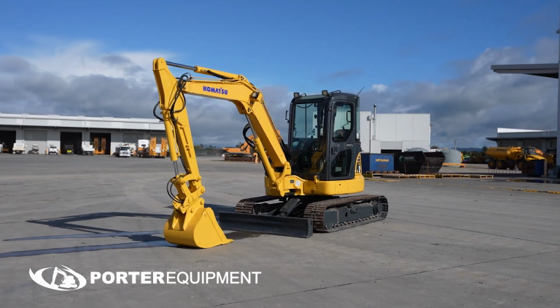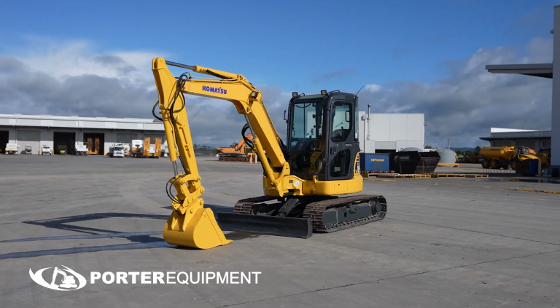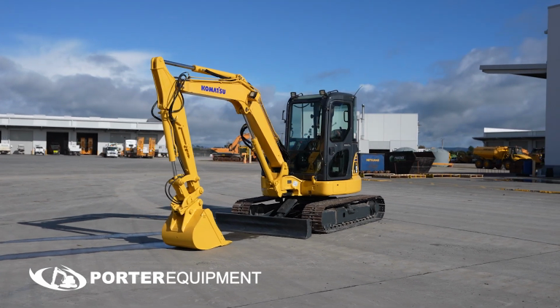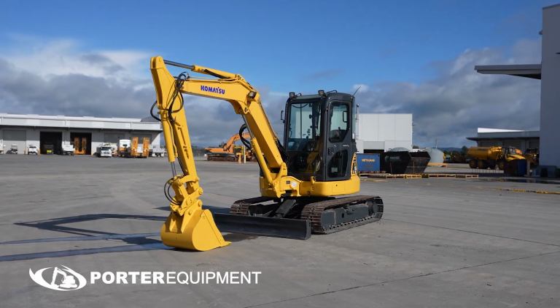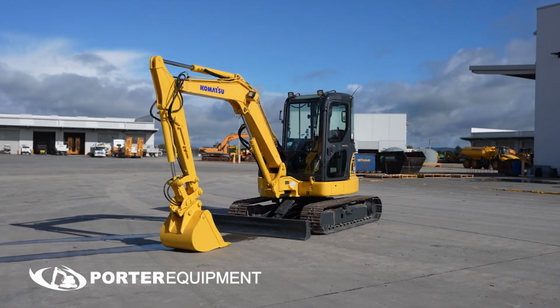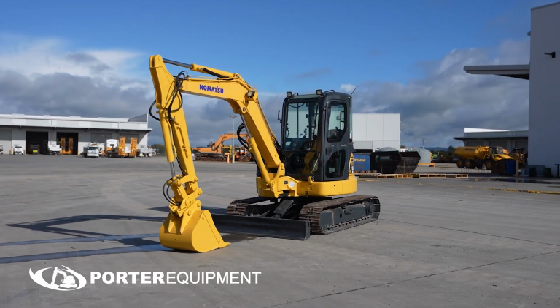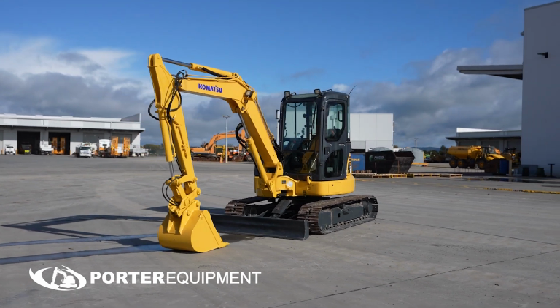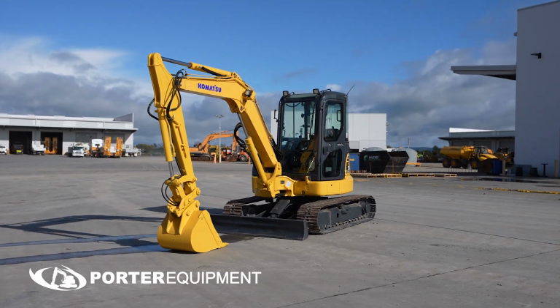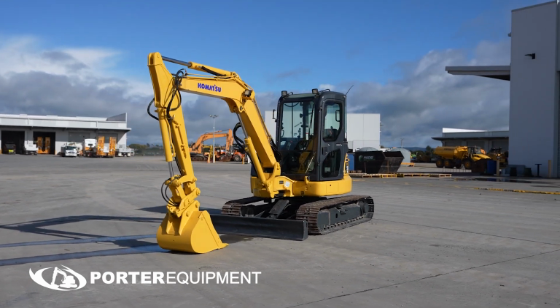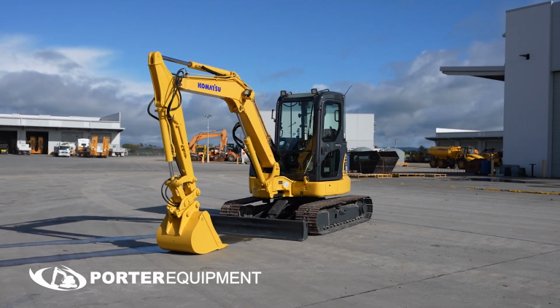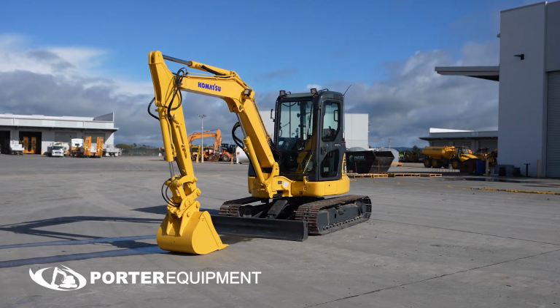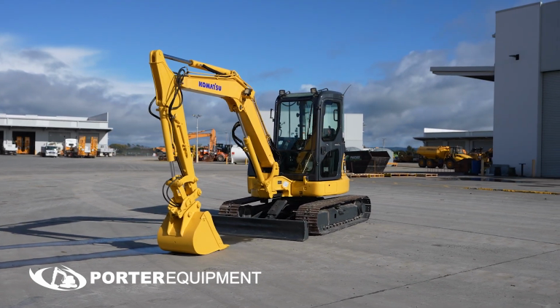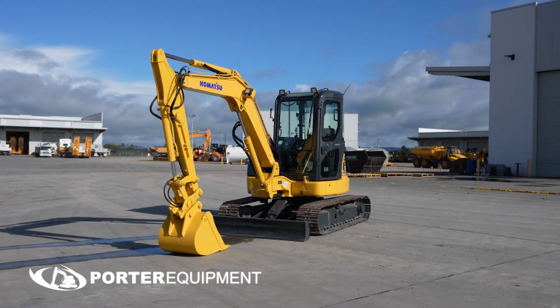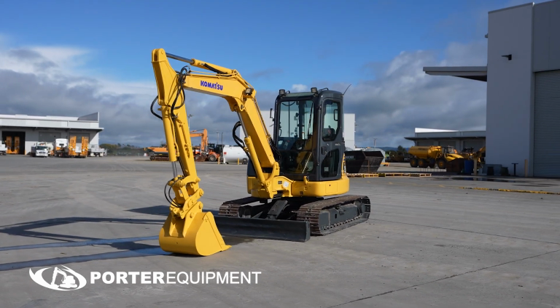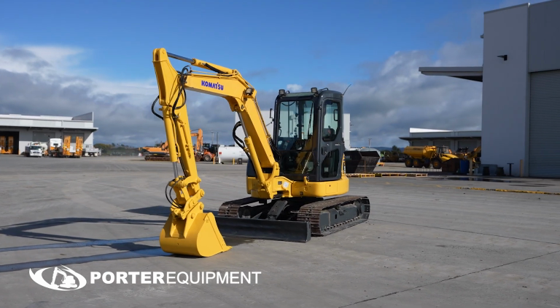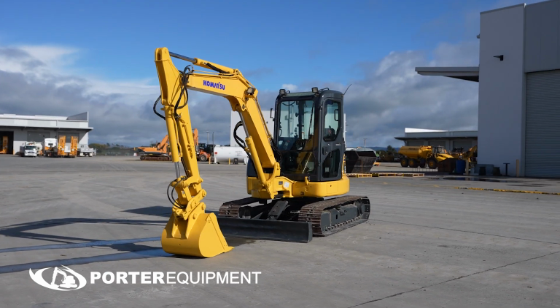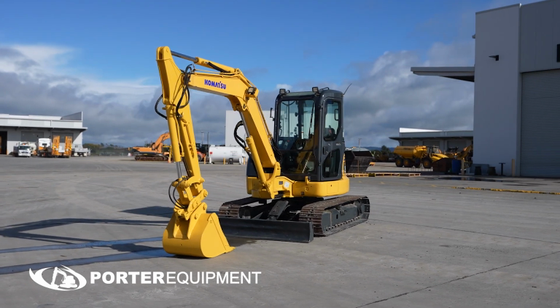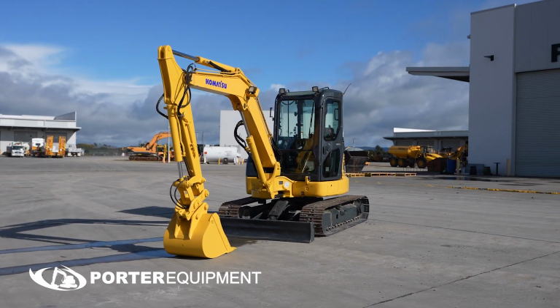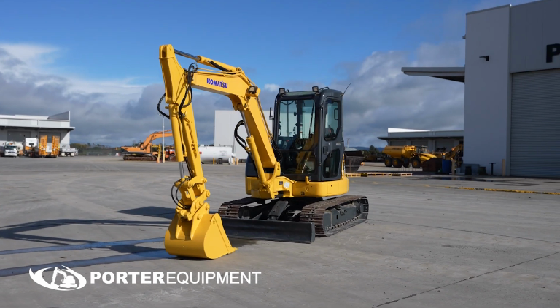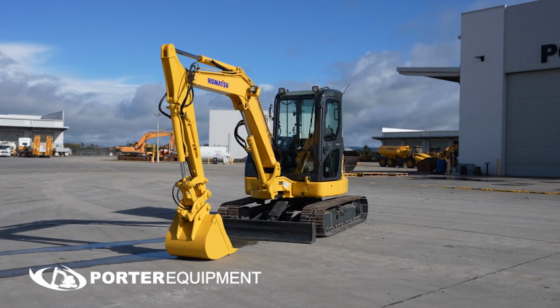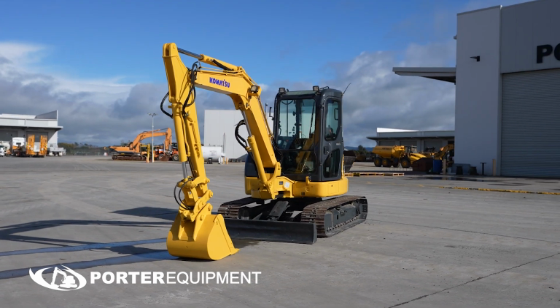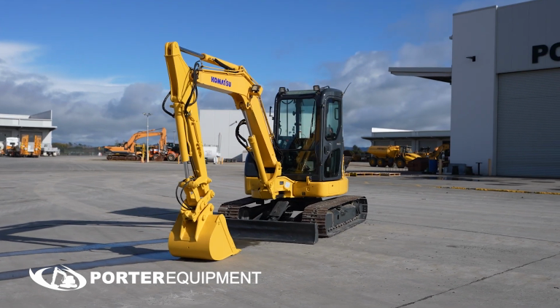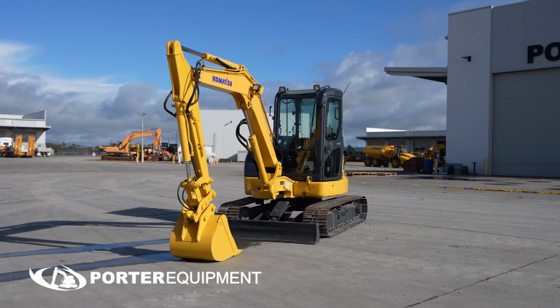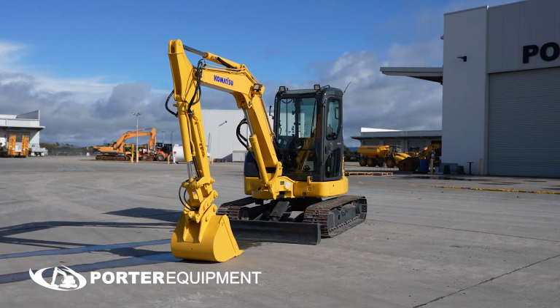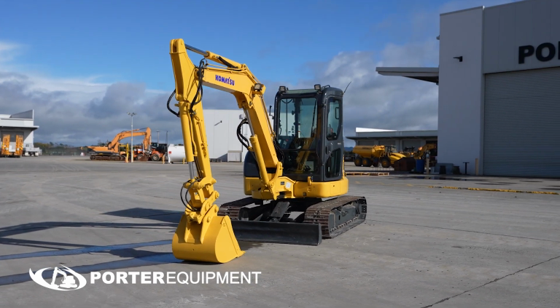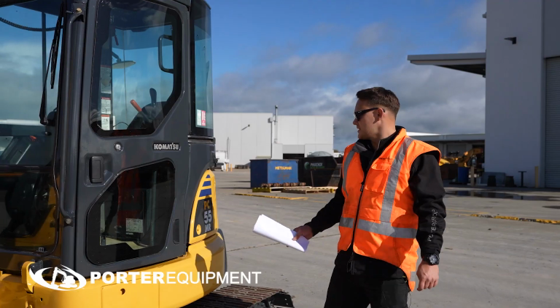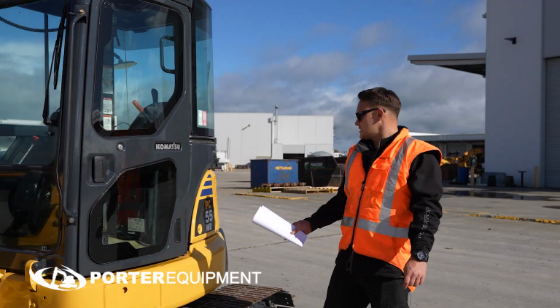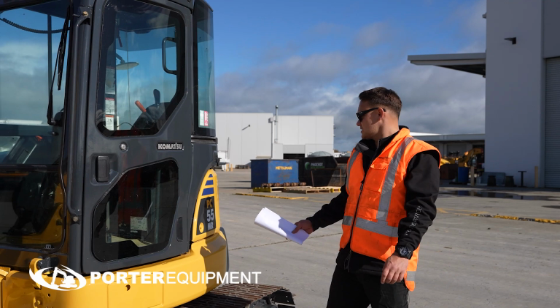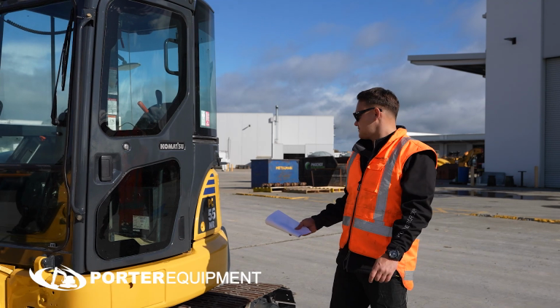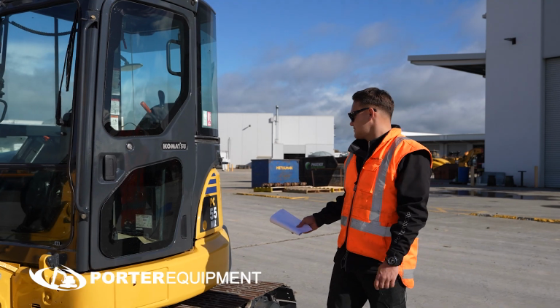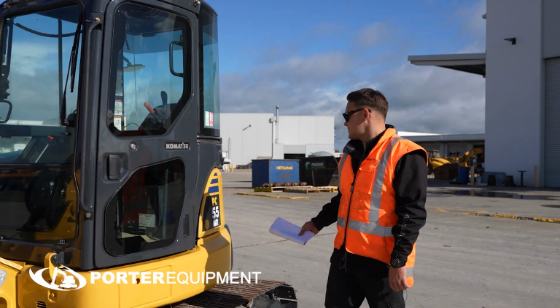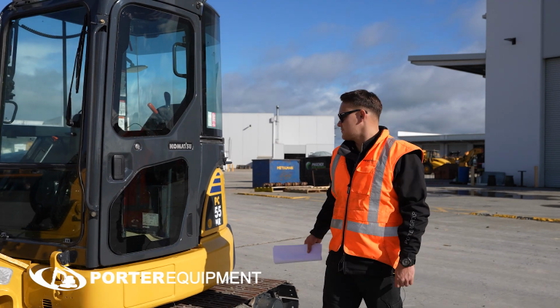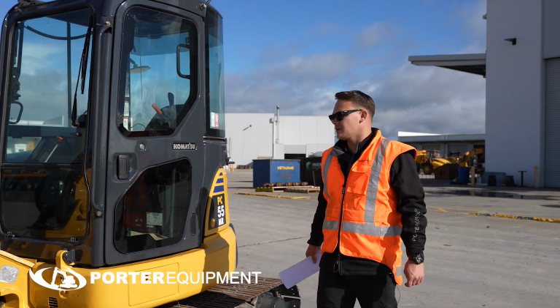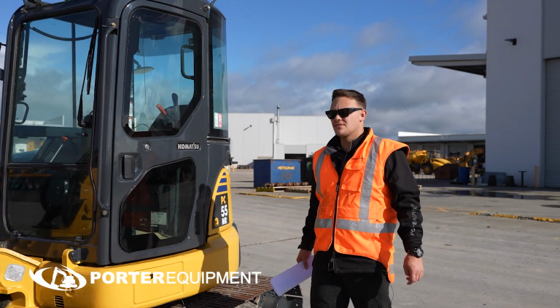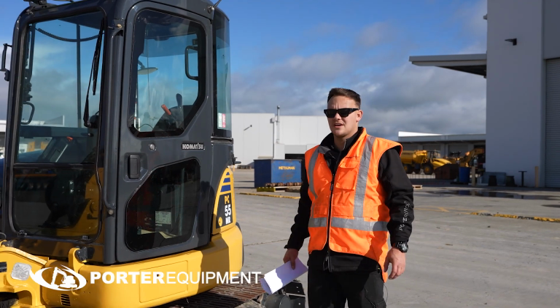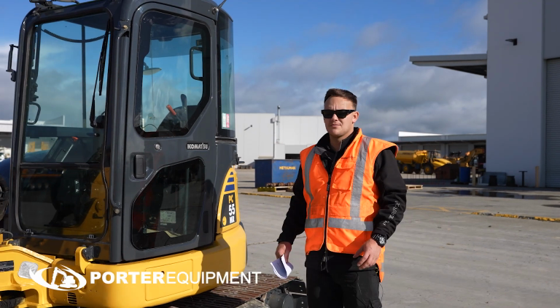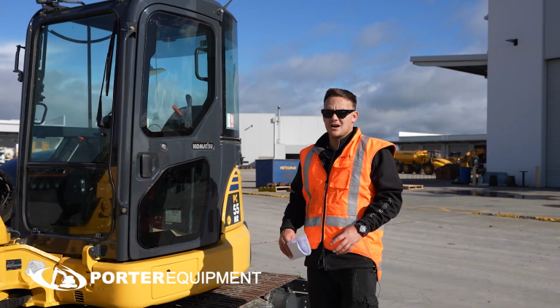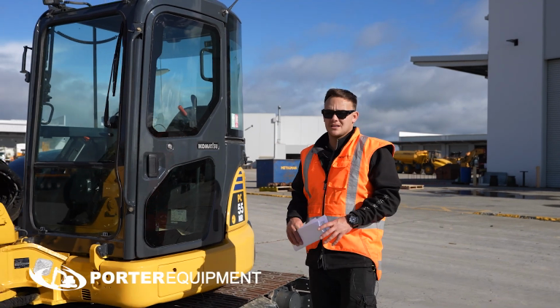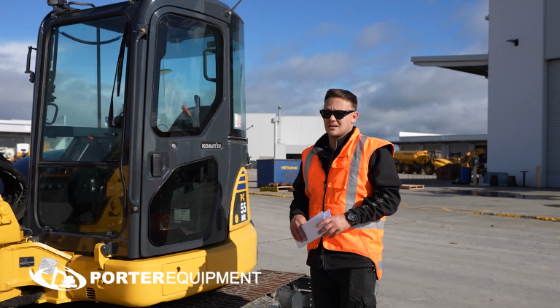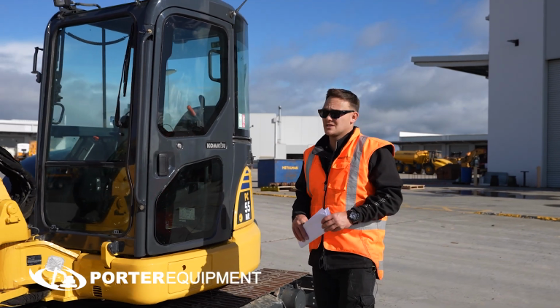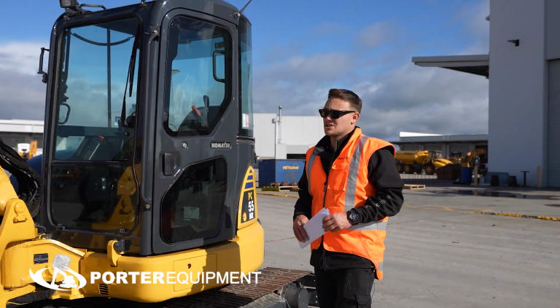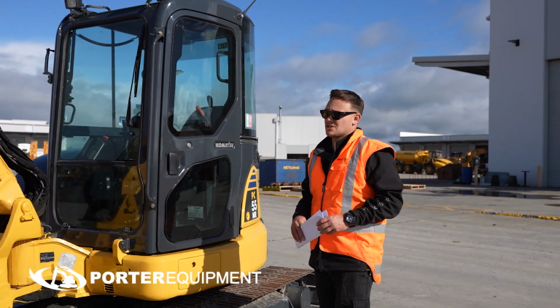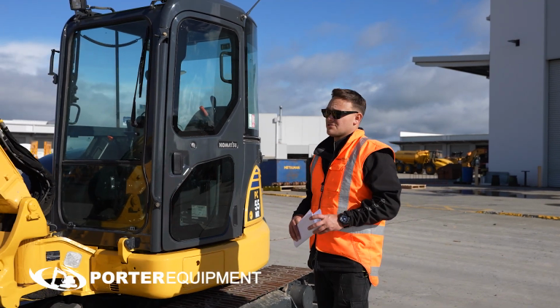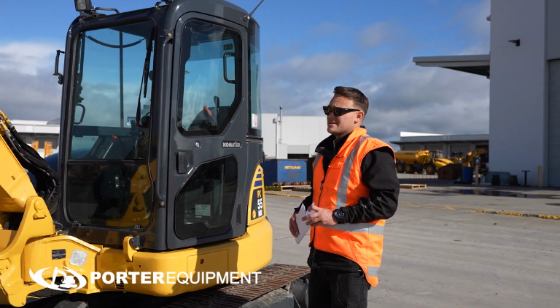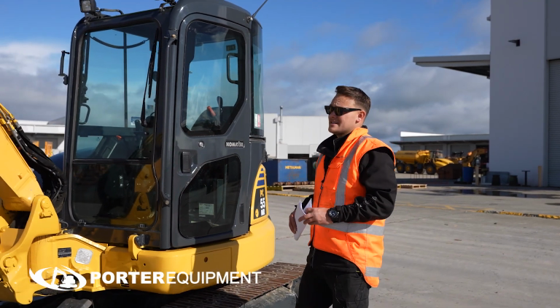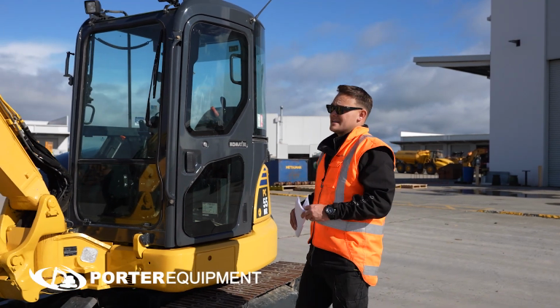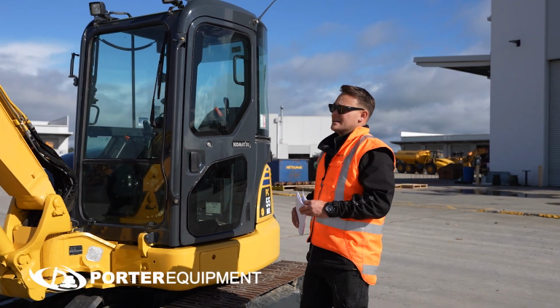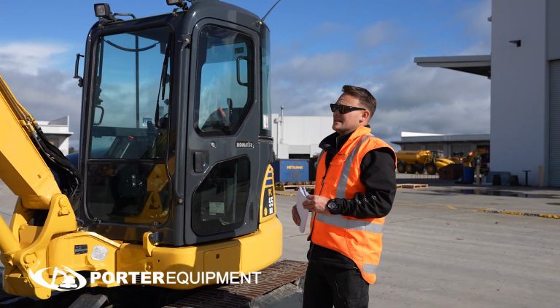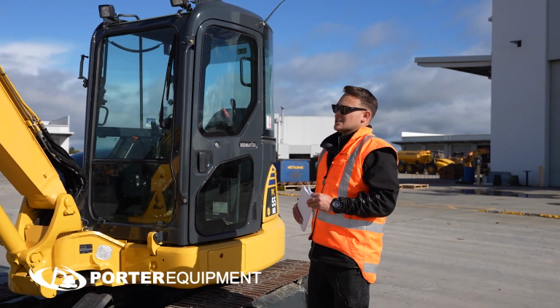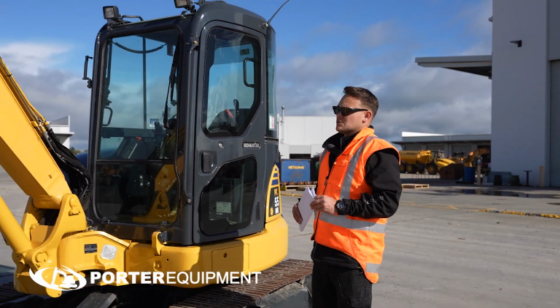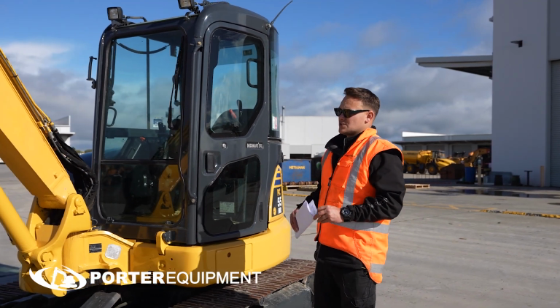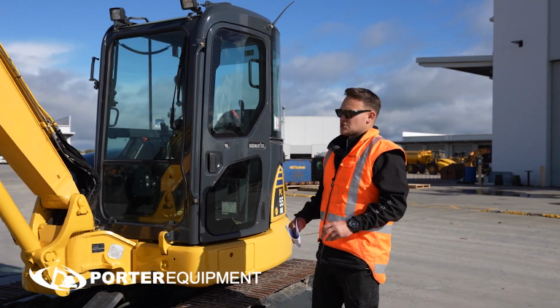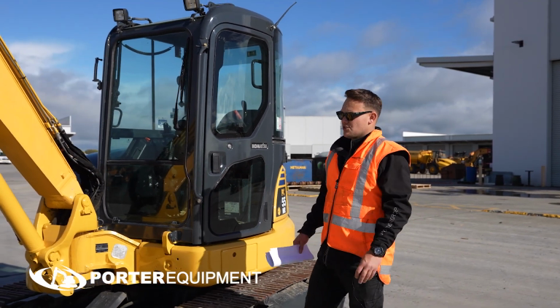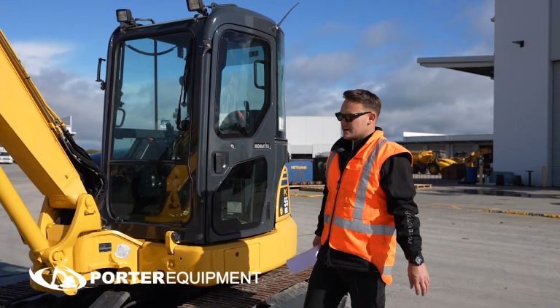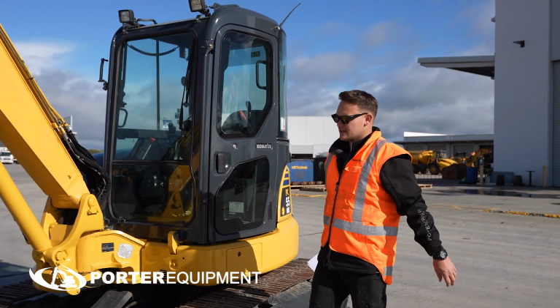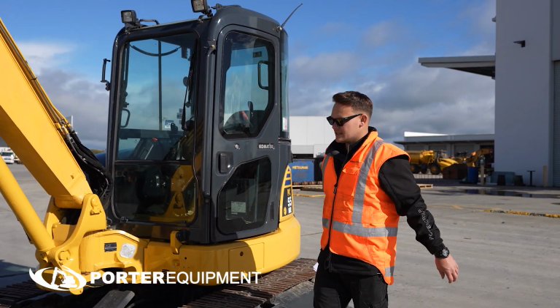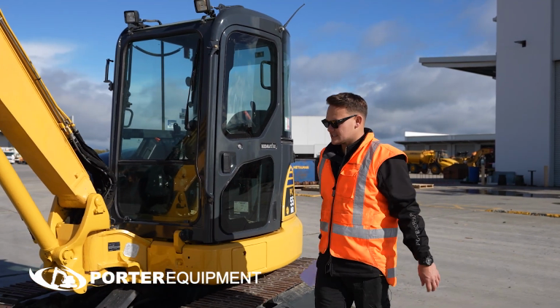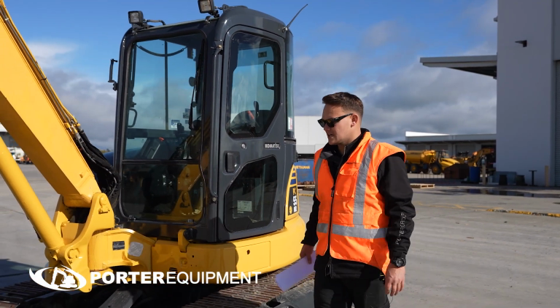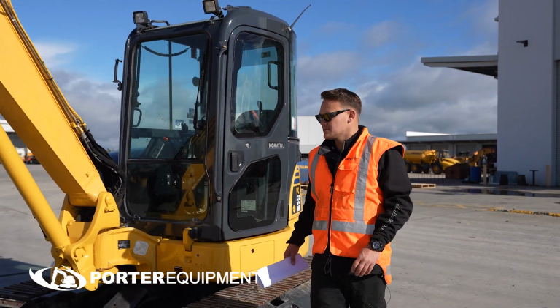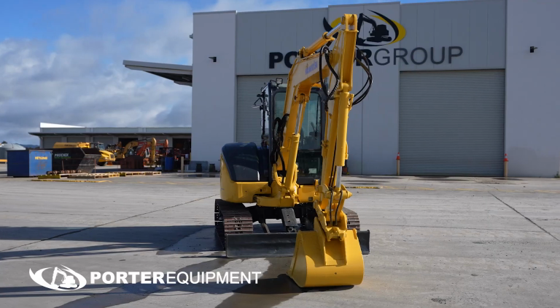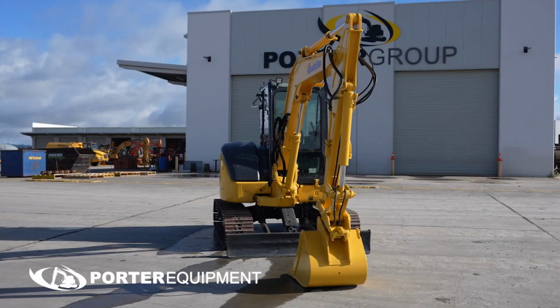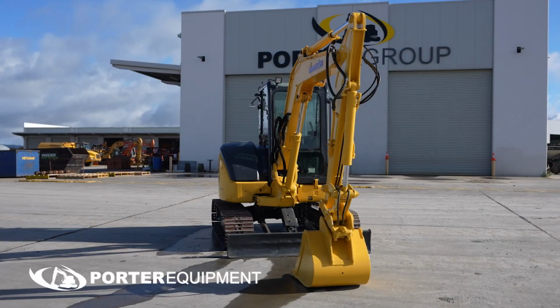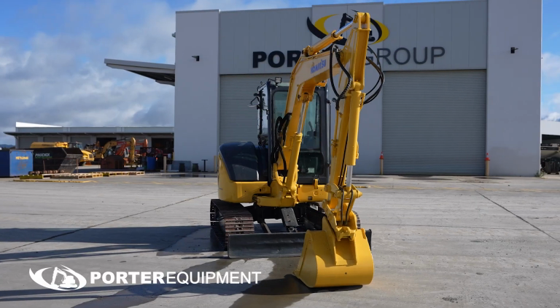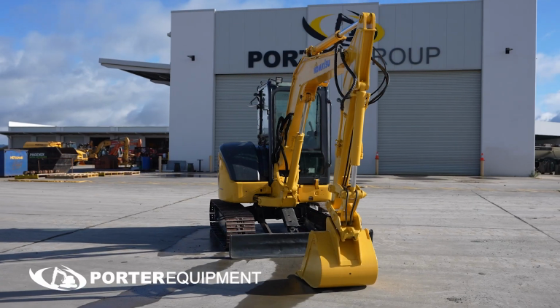How is it? Tyler from Porto Equipment again. Here we have a PC55MR-3. This was a trade-in that's come in to us.